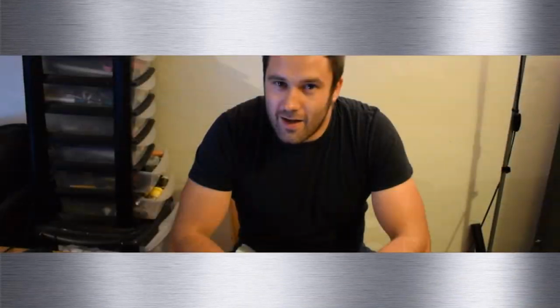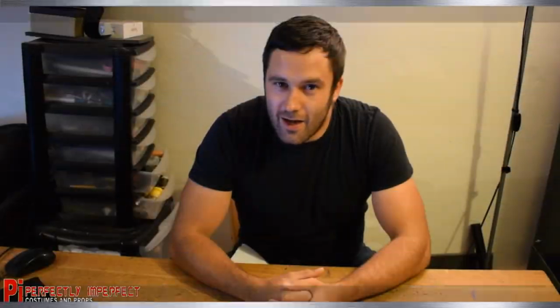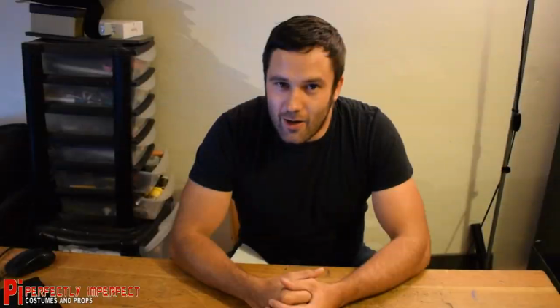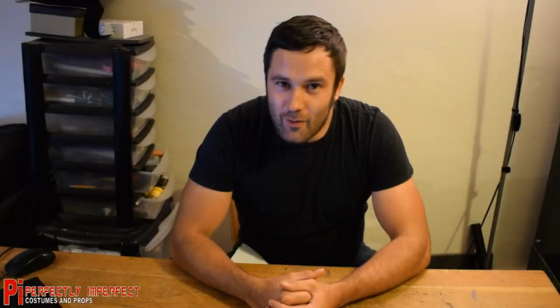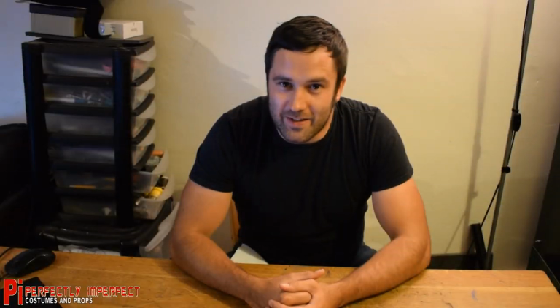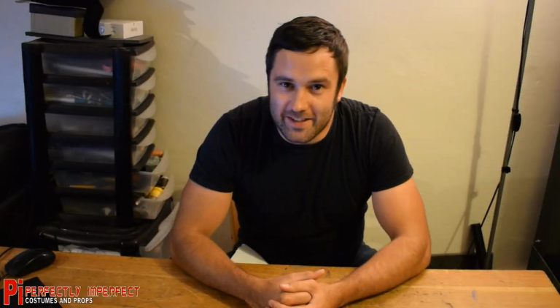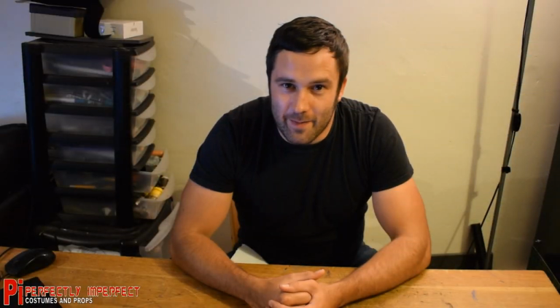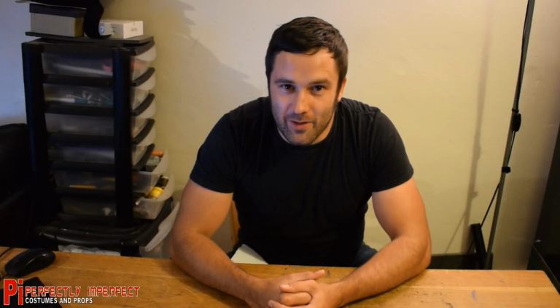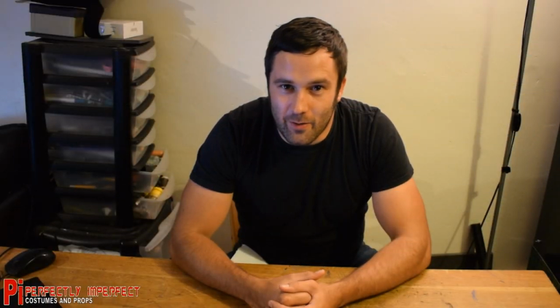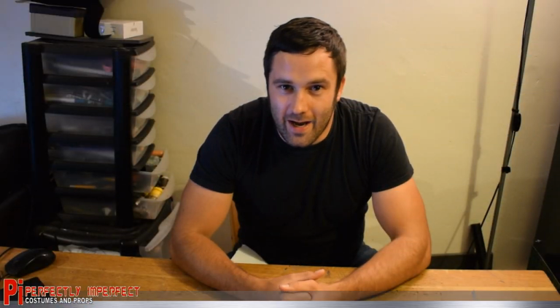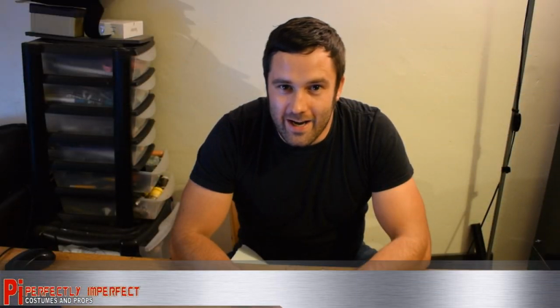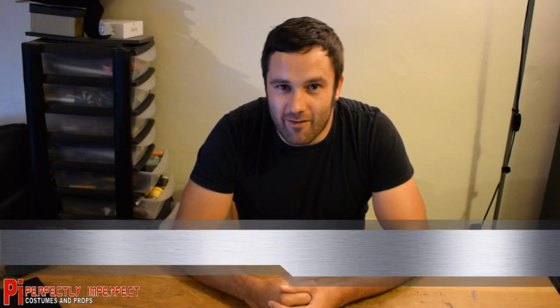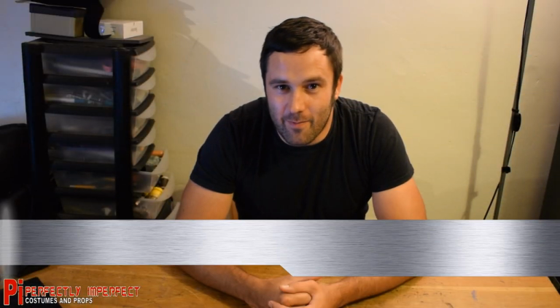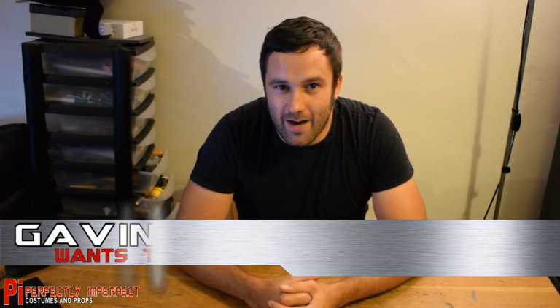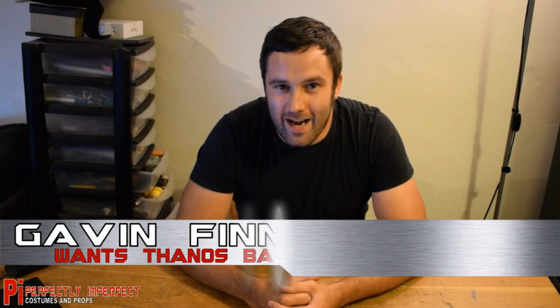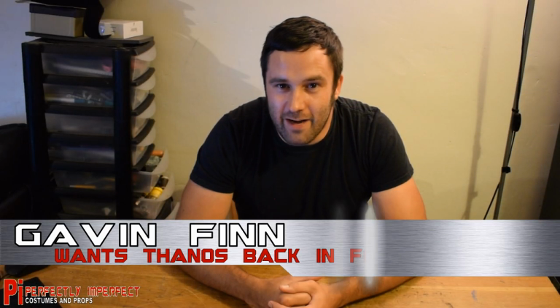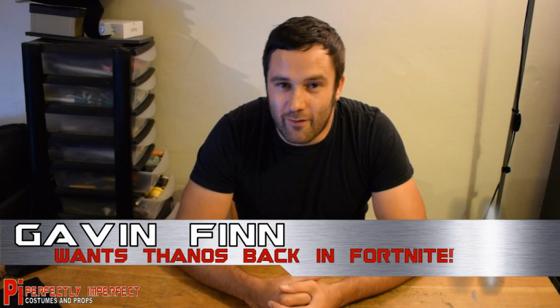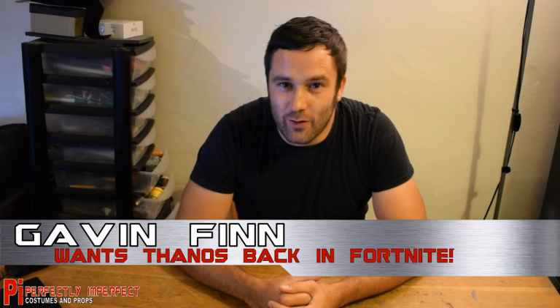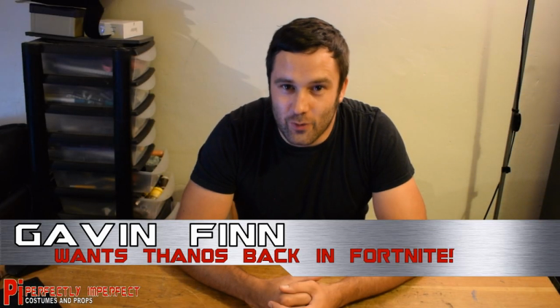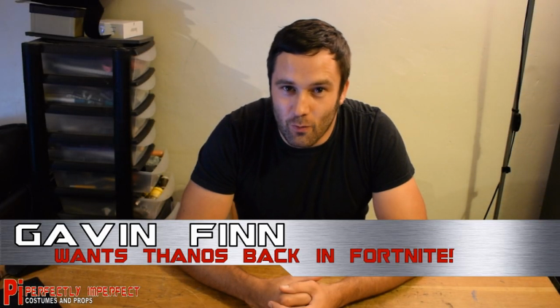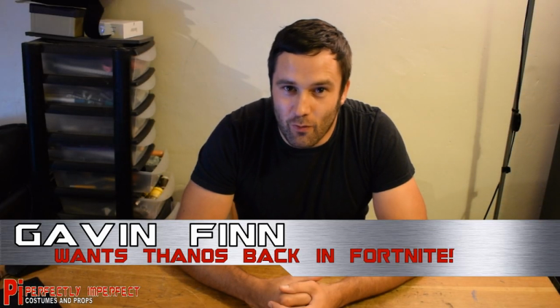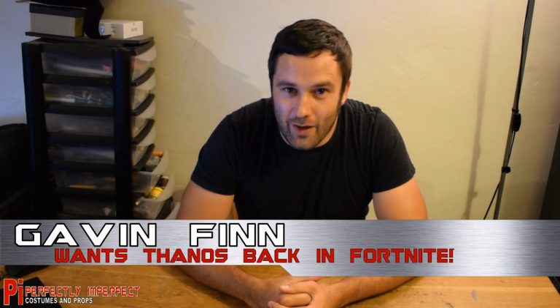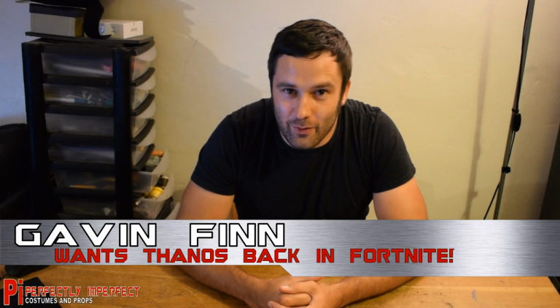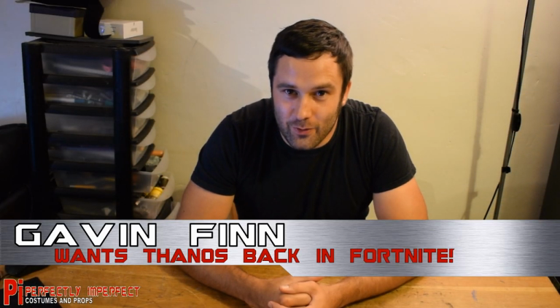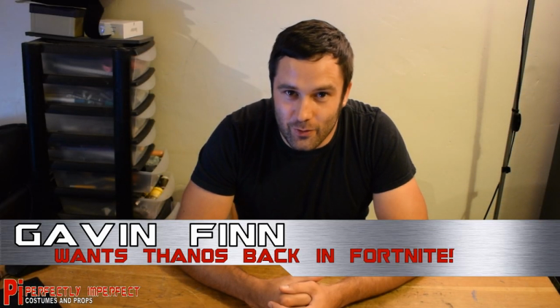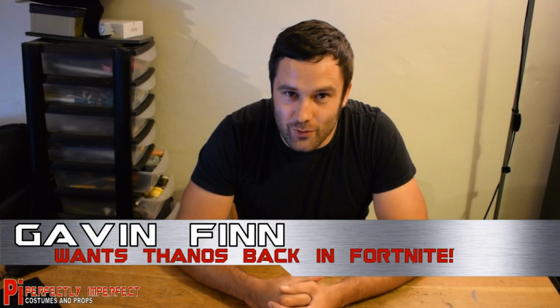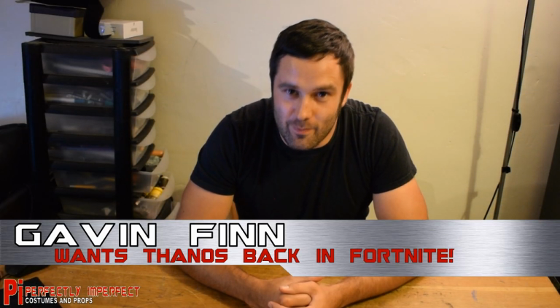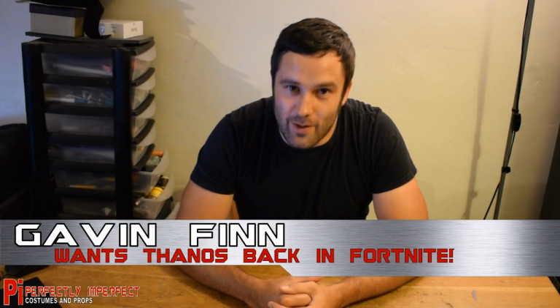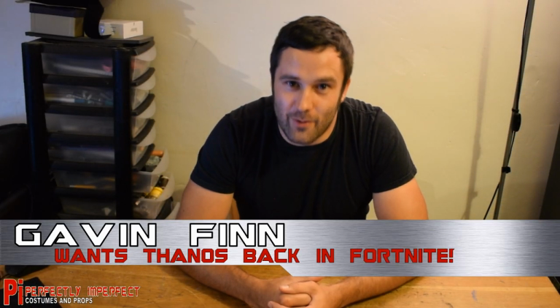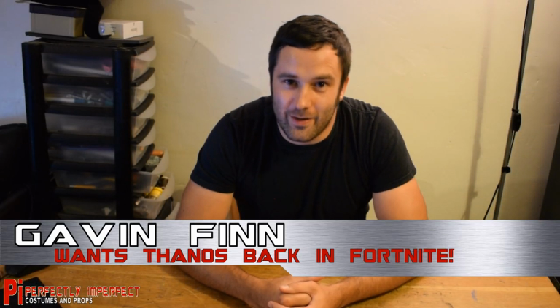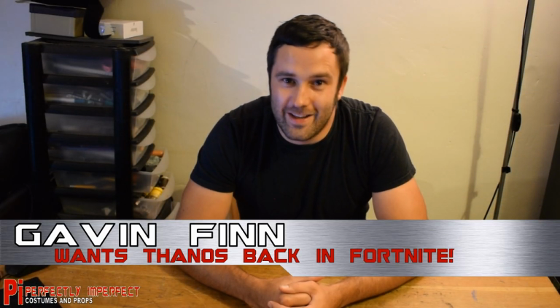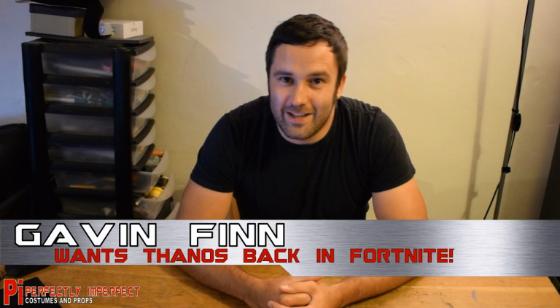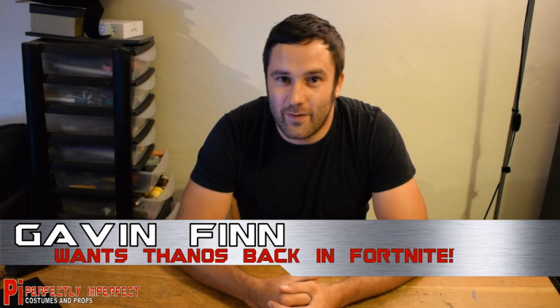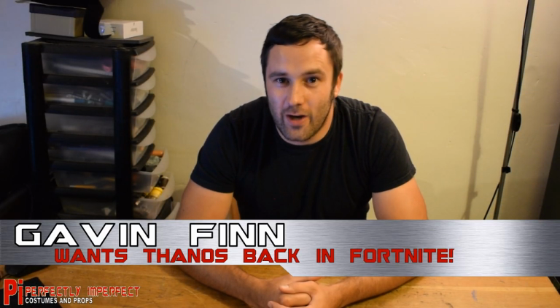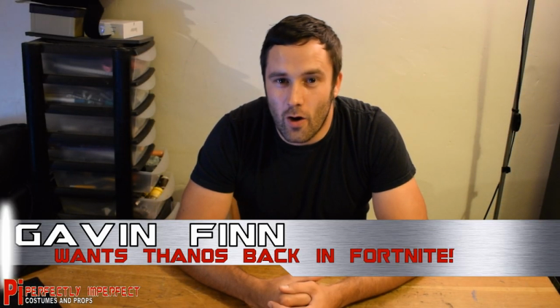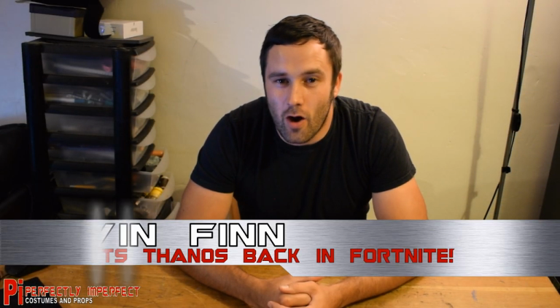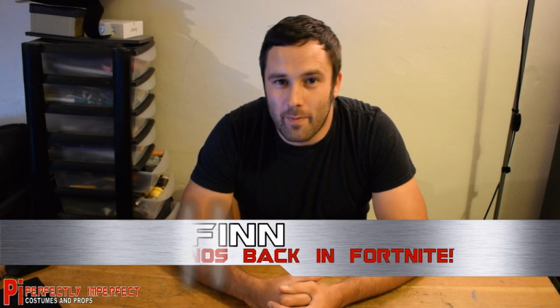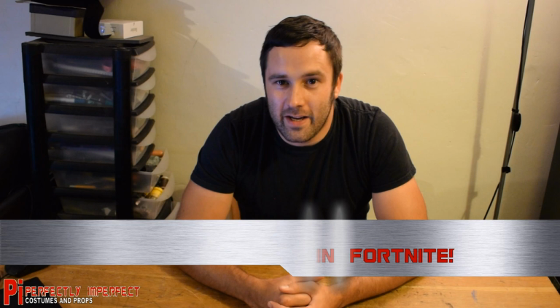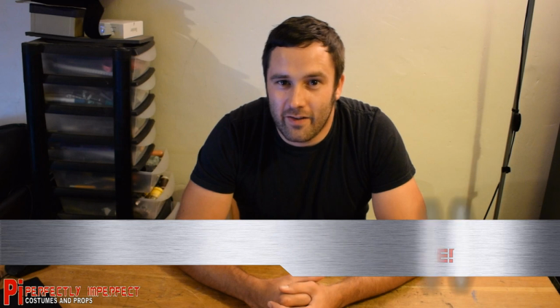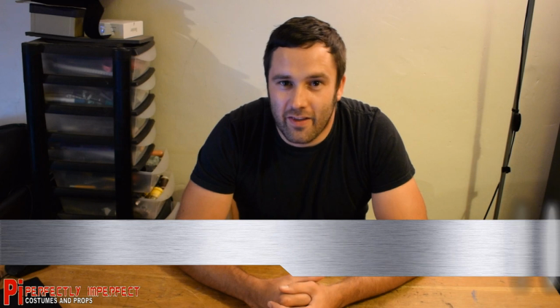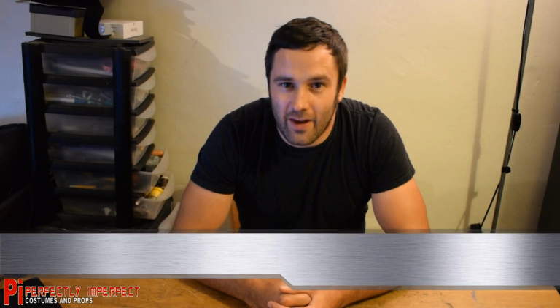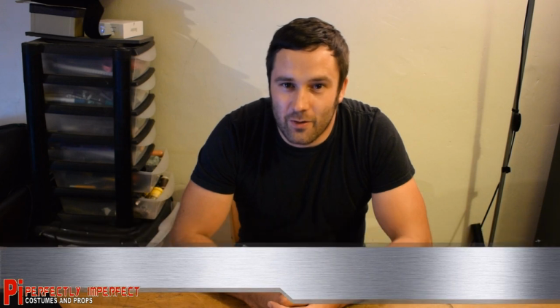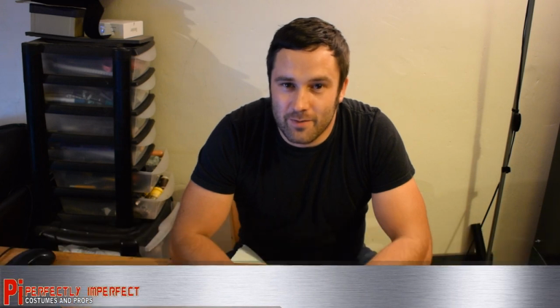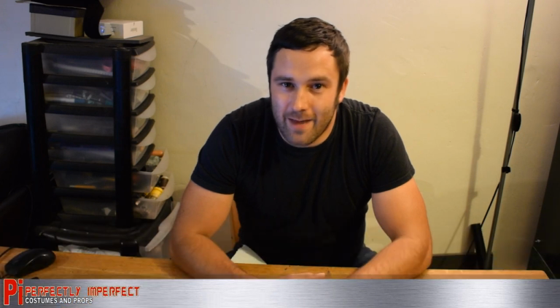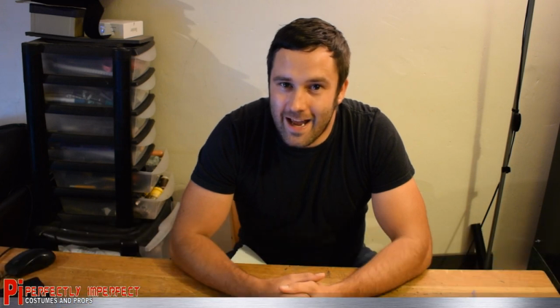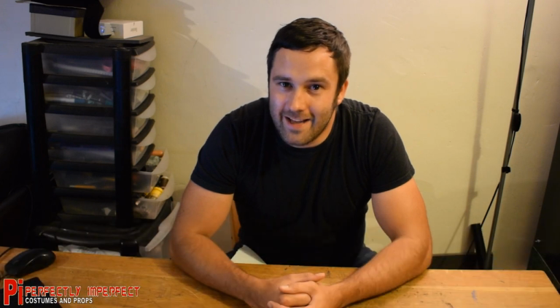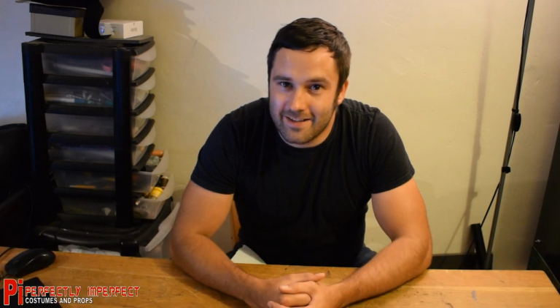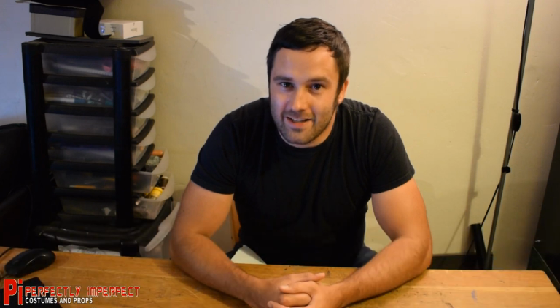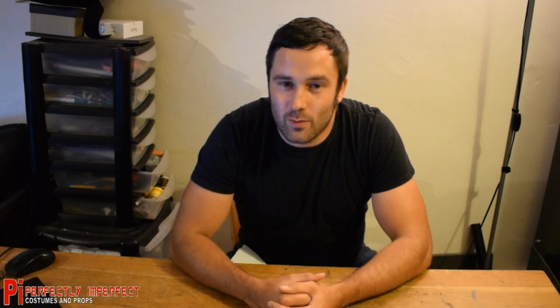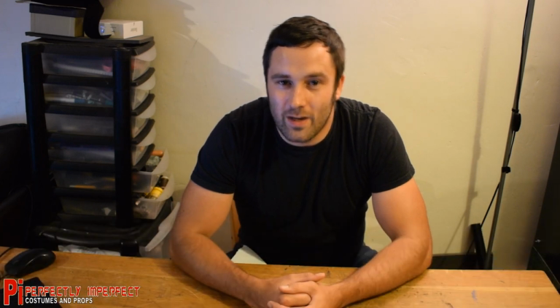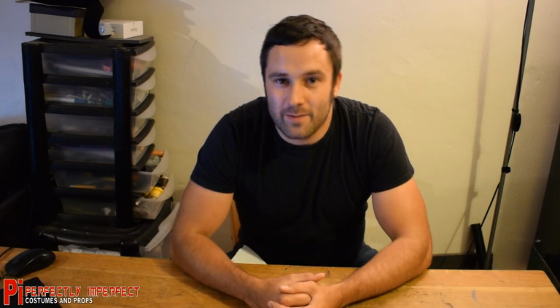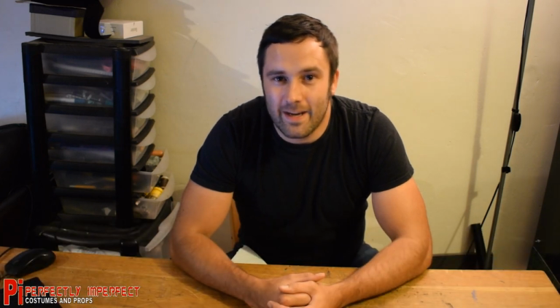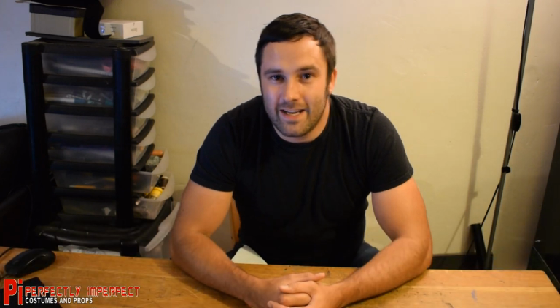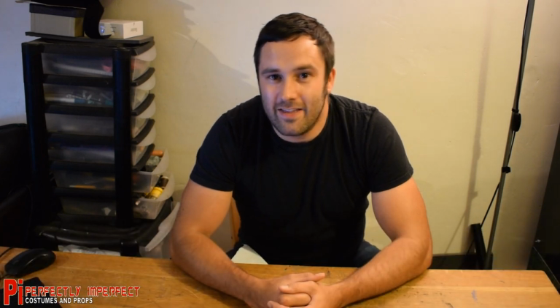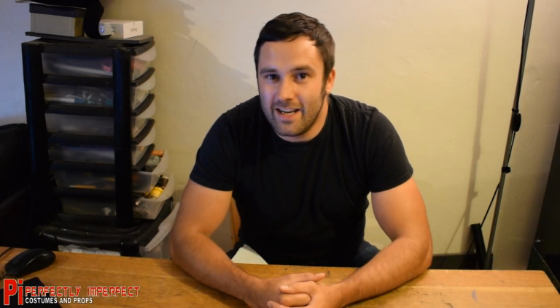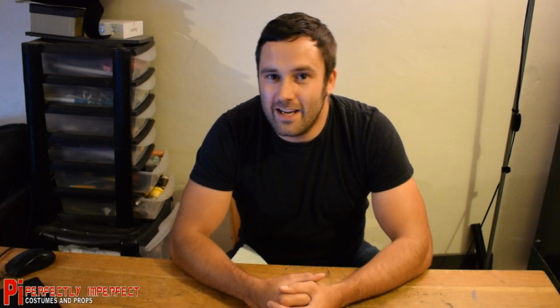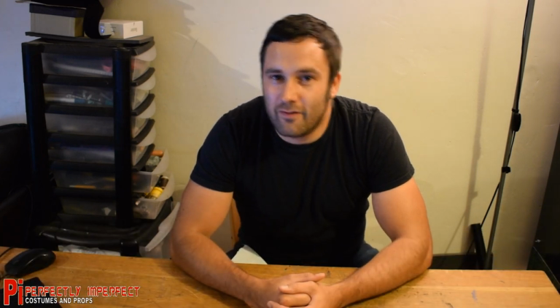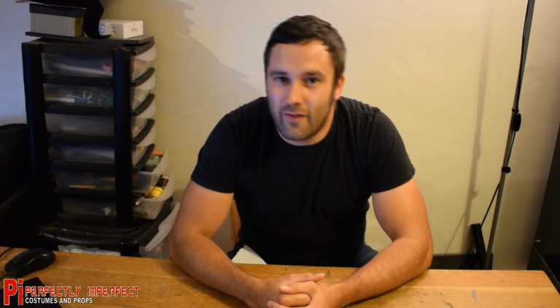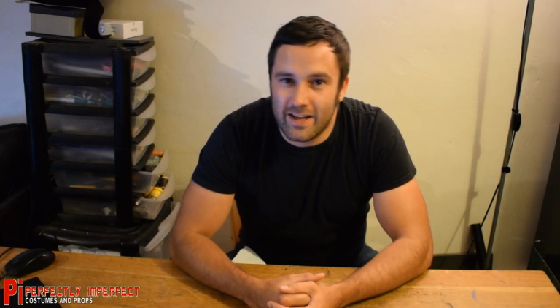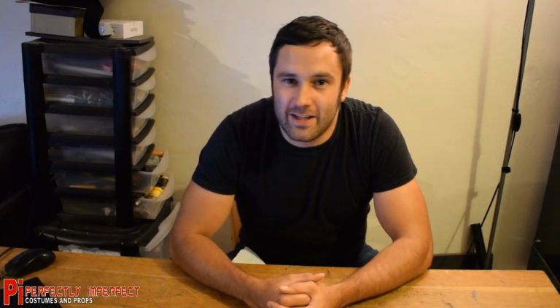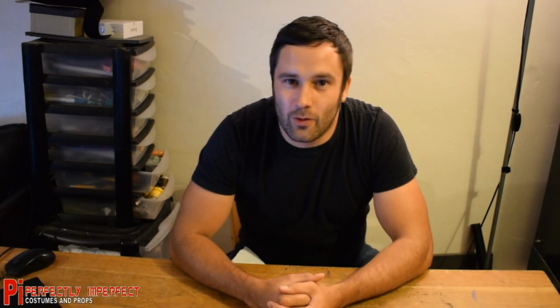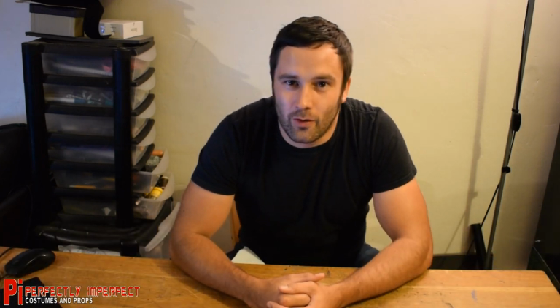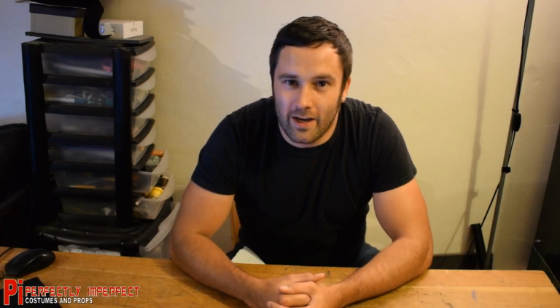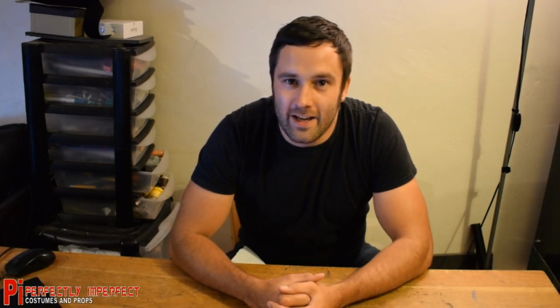Hello, this is episode 8 of my 8 foot tall Thanos costume build. In this video I'll be giving Thanos some hands as well as making the Infinity Gauntlet.